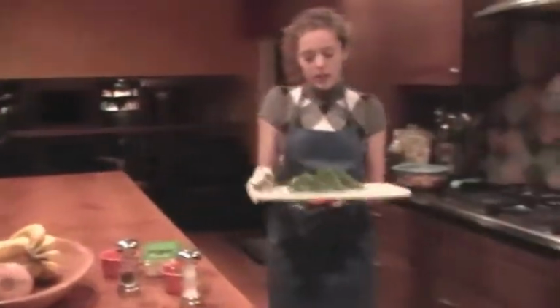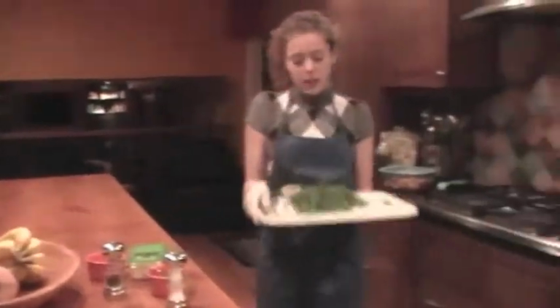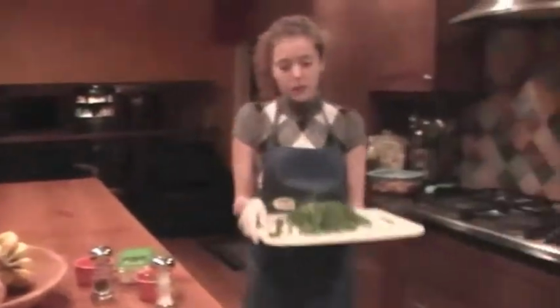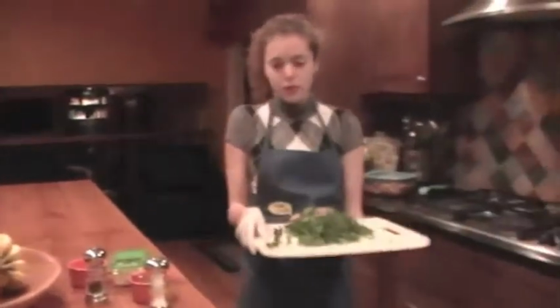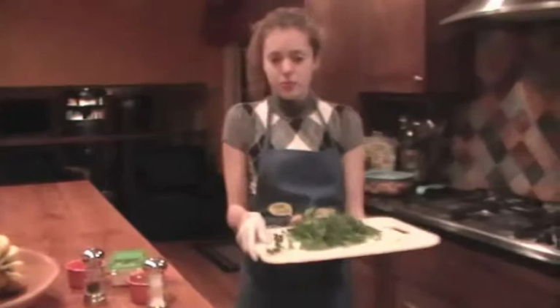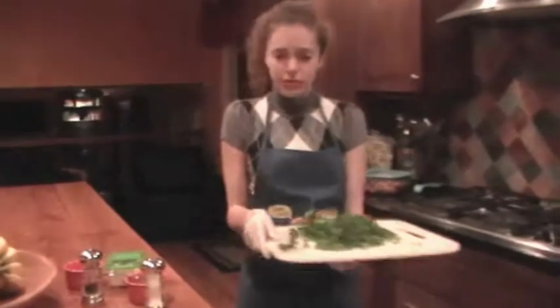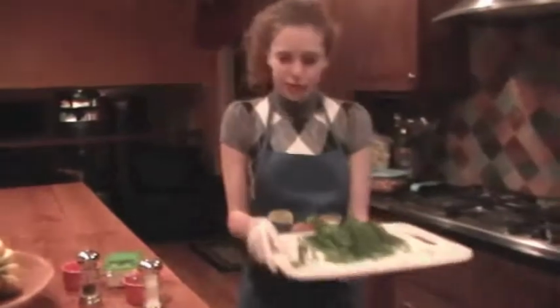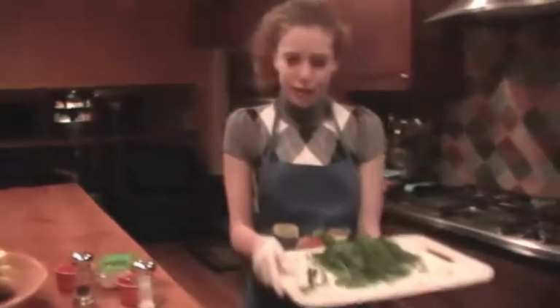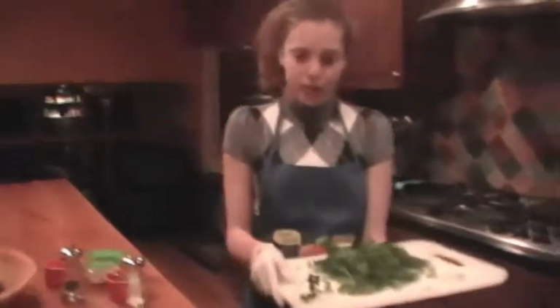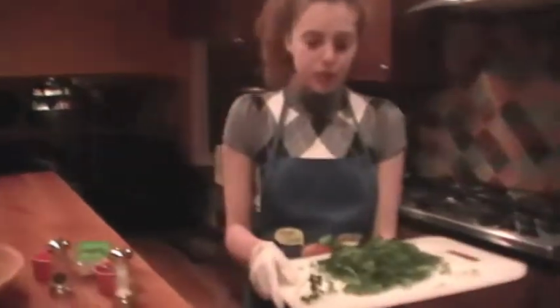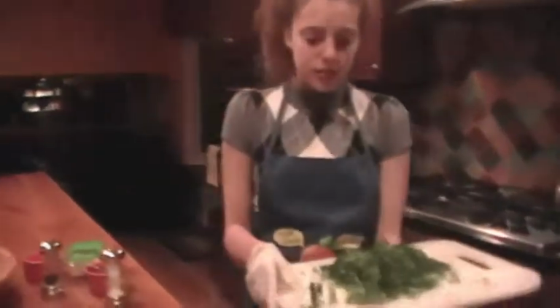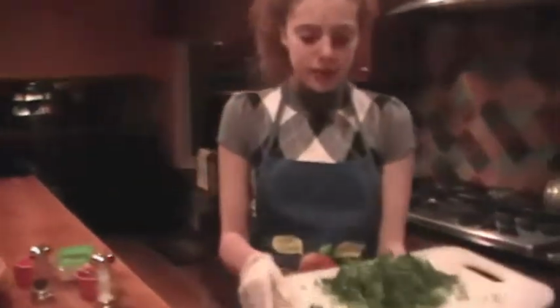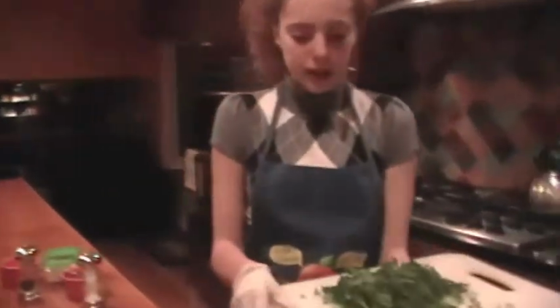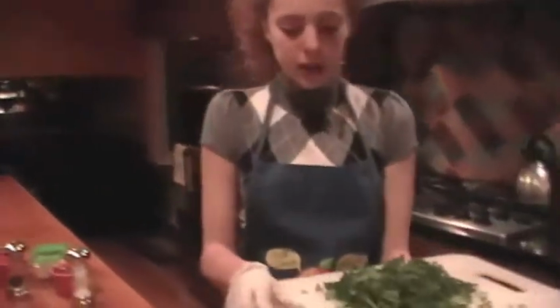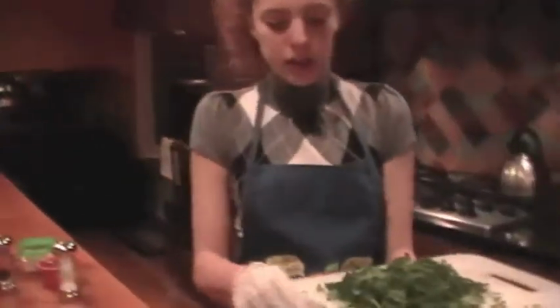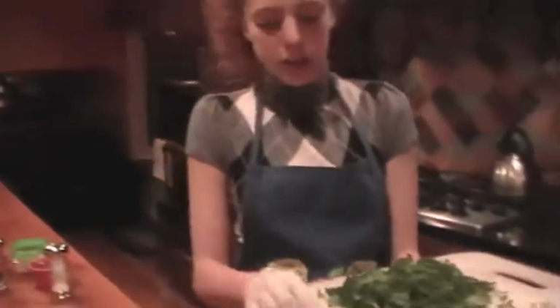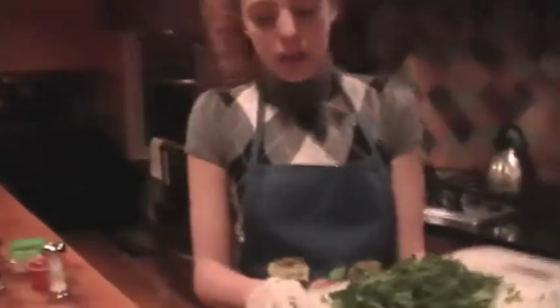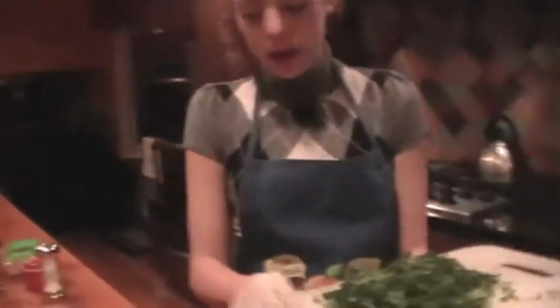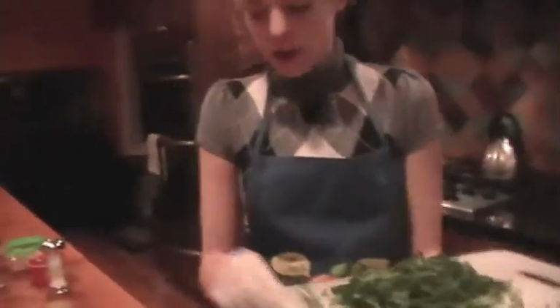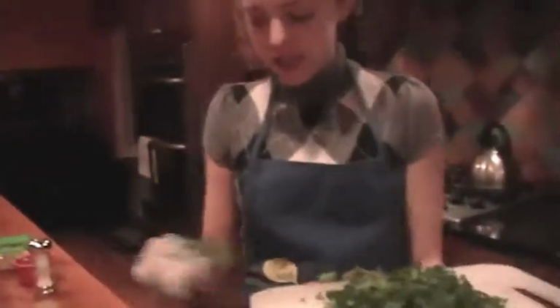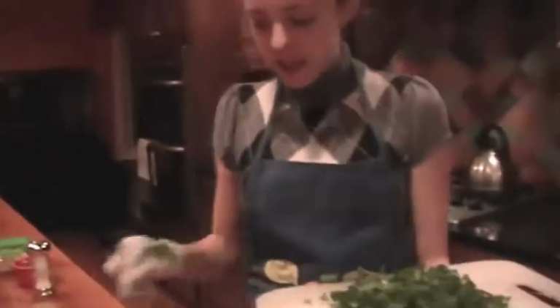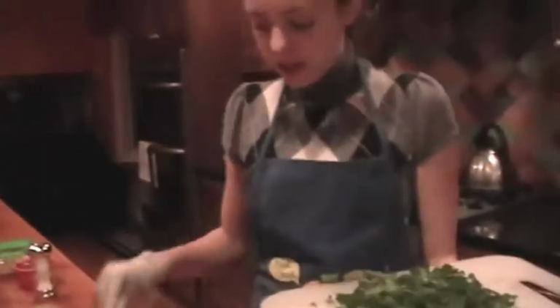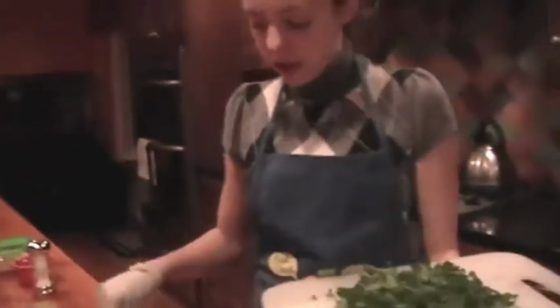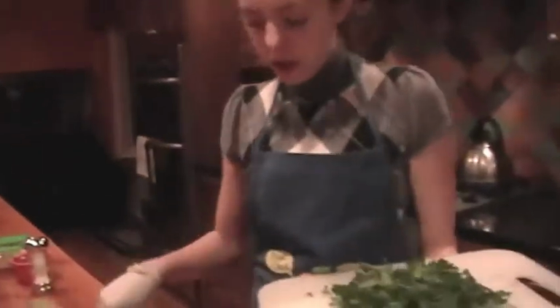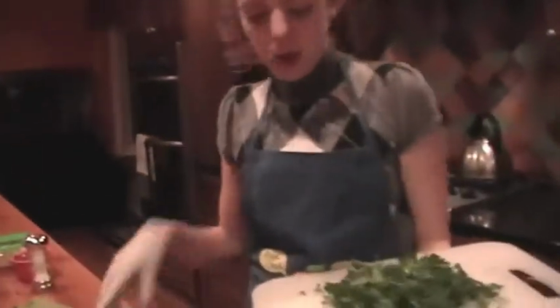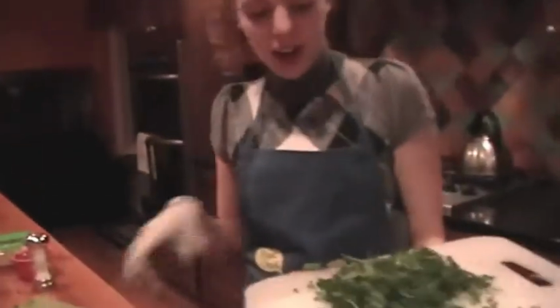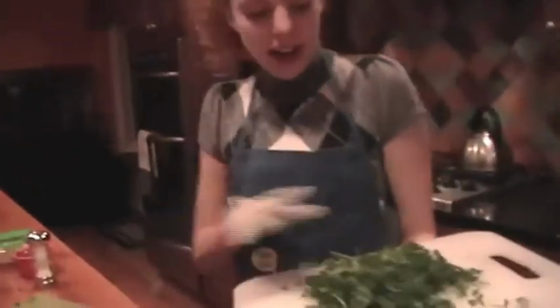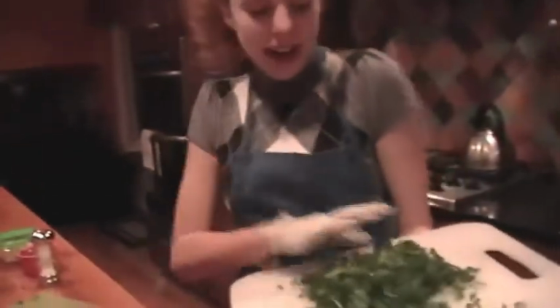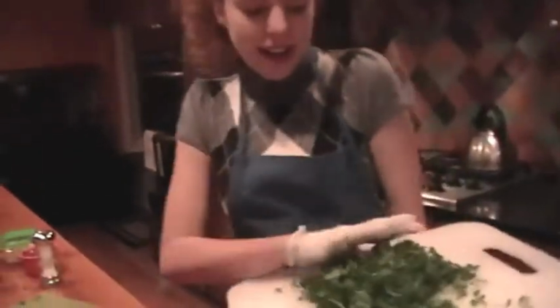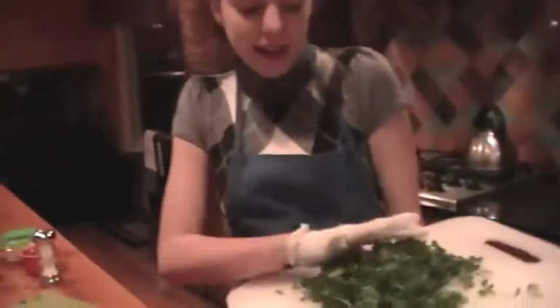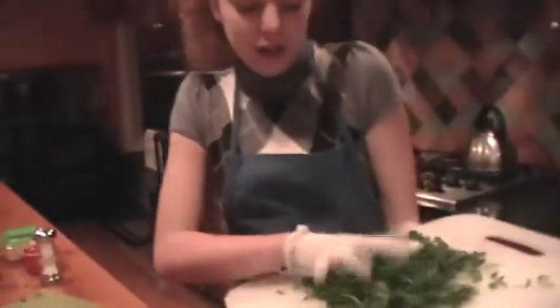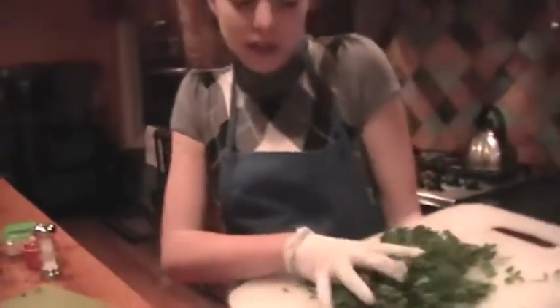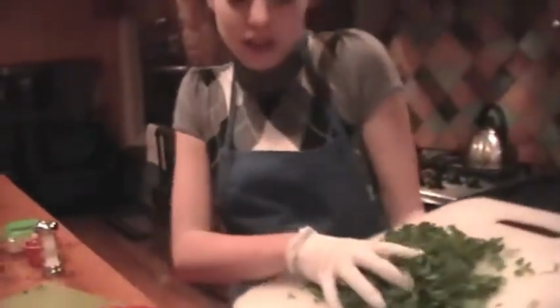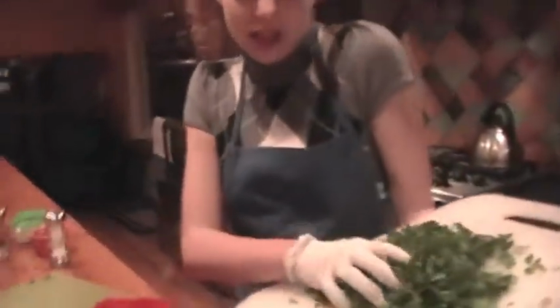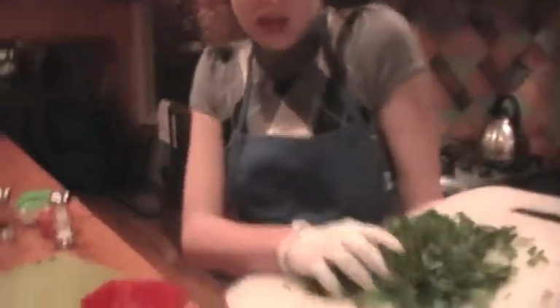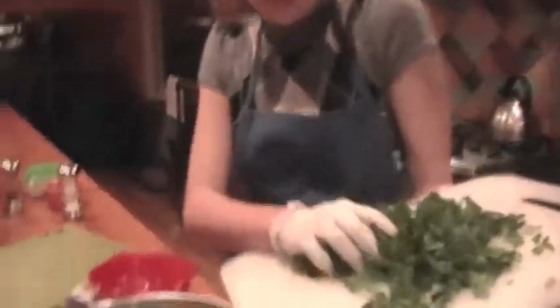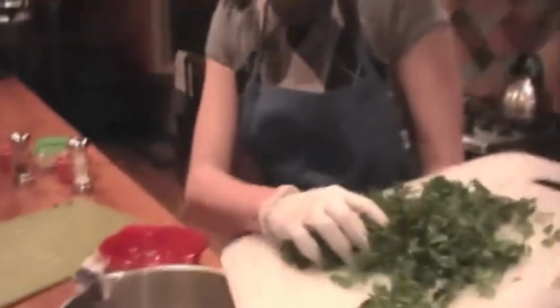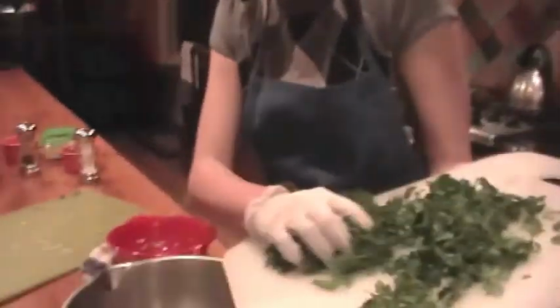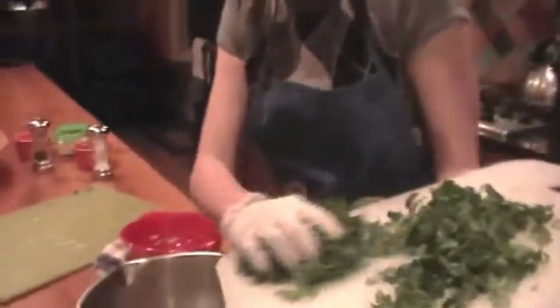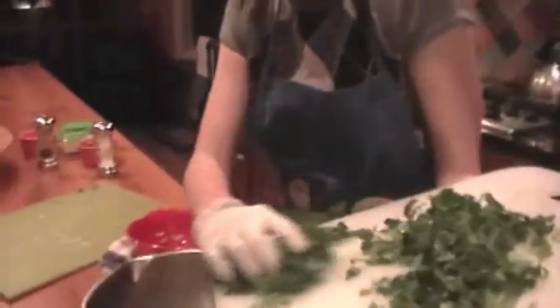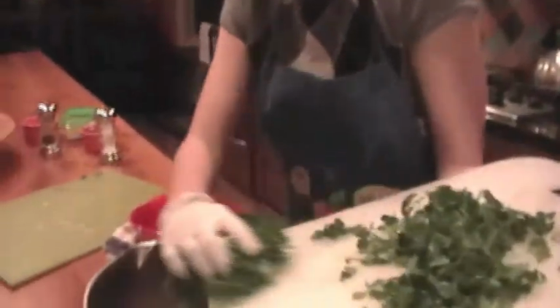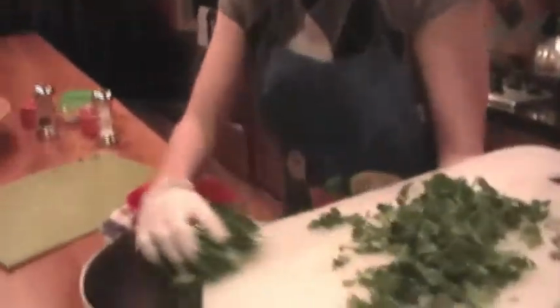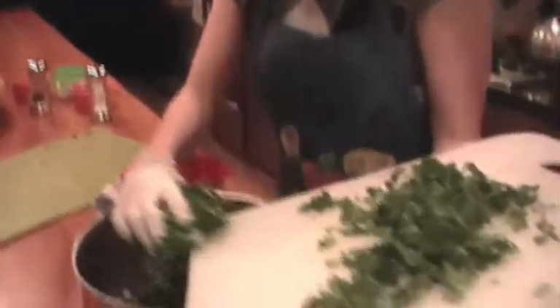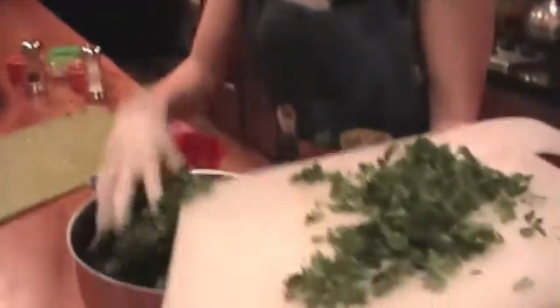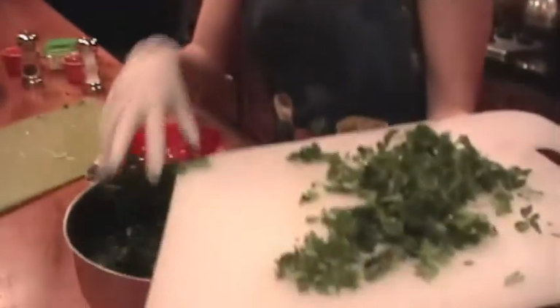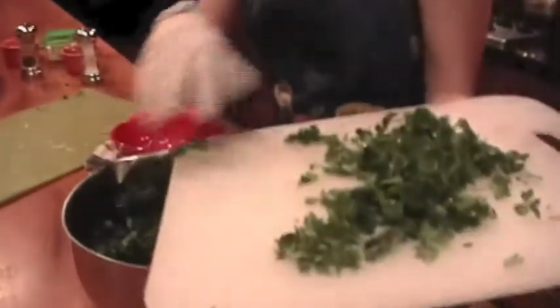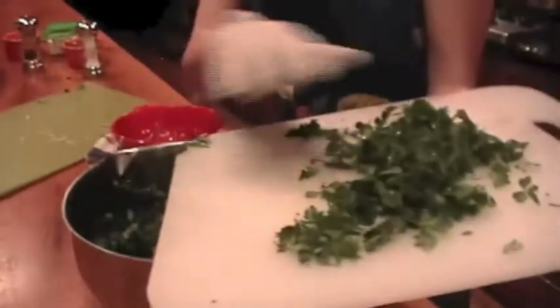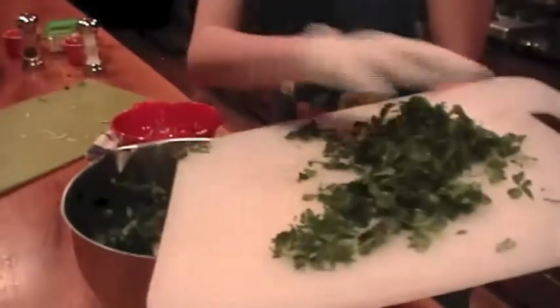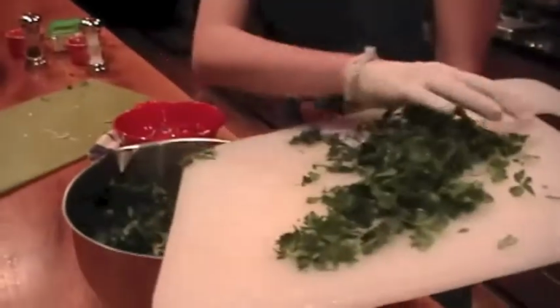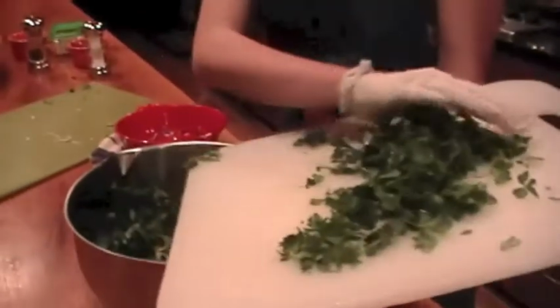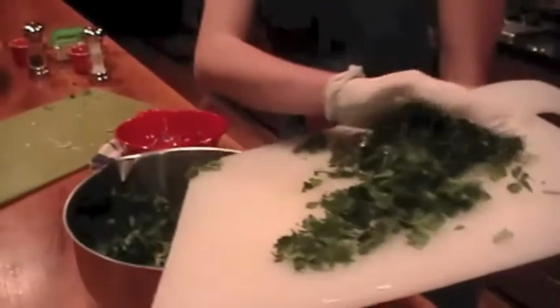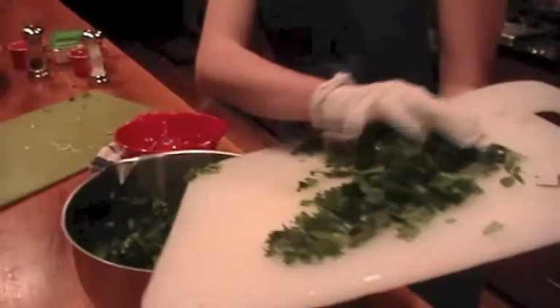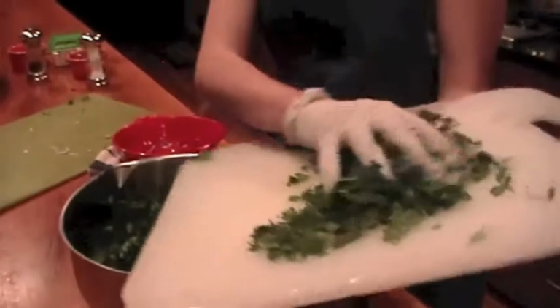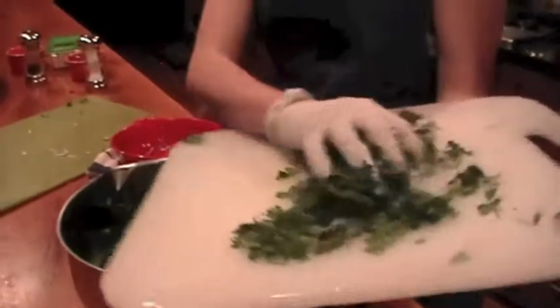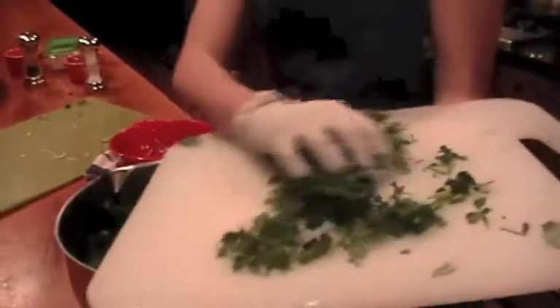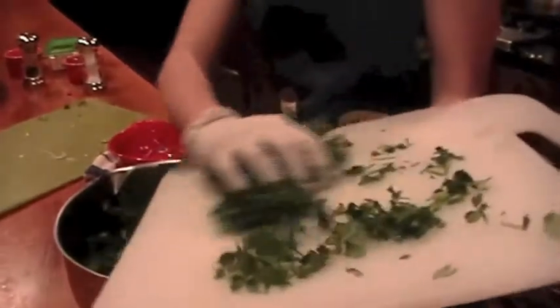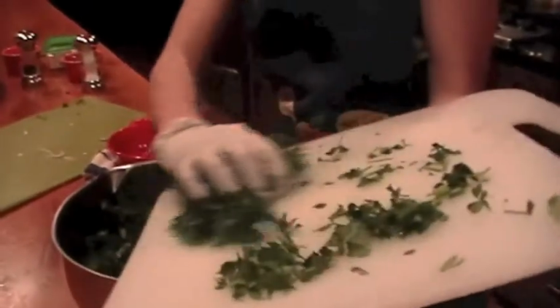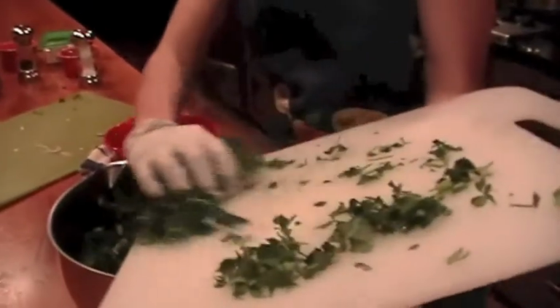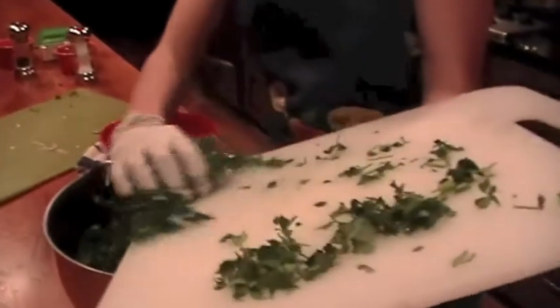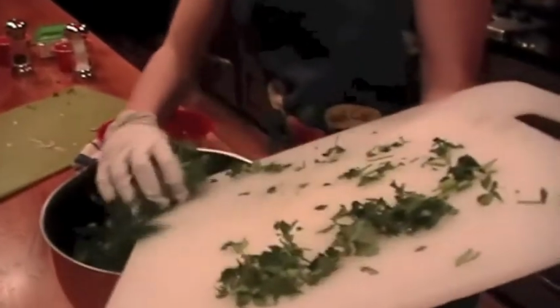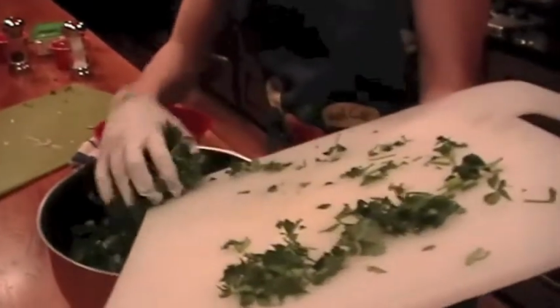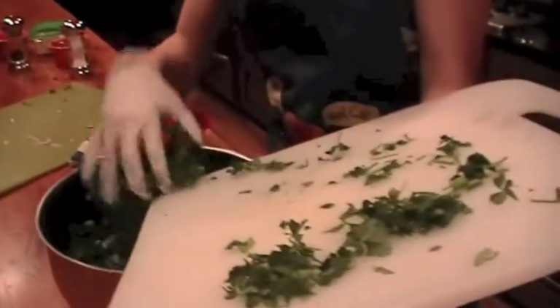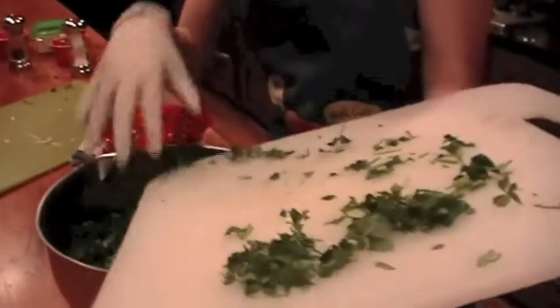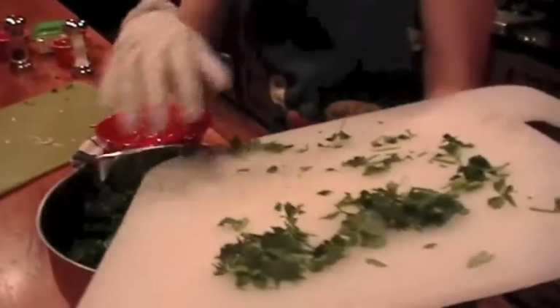If you'd prefer to use a bigger bunch of parsley, go on ahead — no one's stopping you. It's all up to you how much you like parsley.